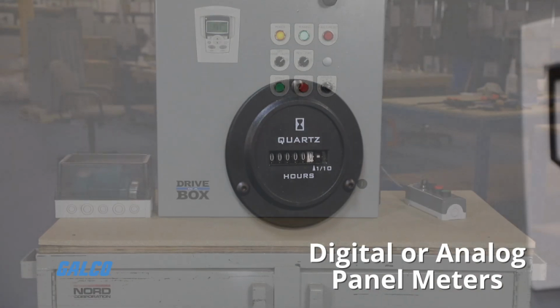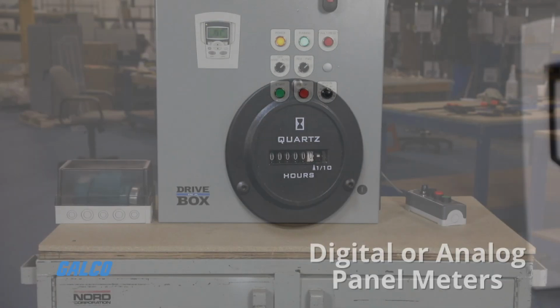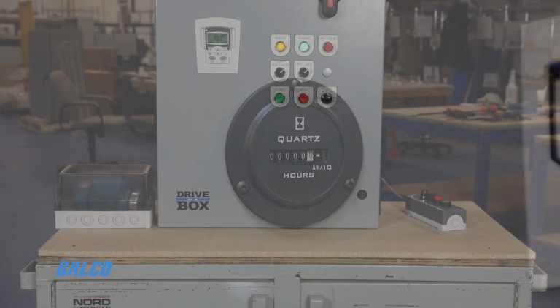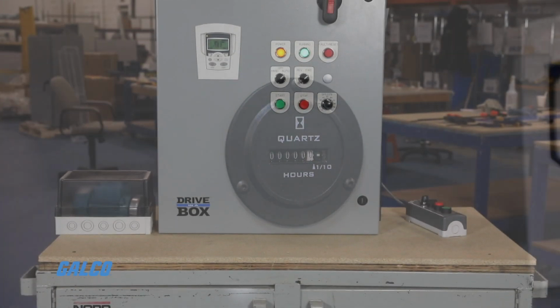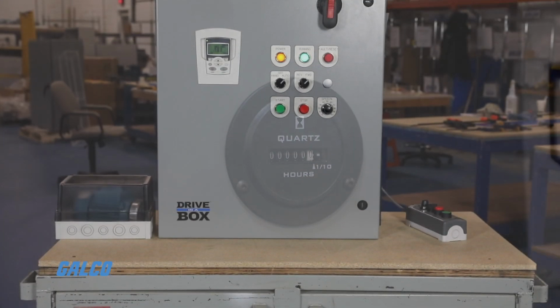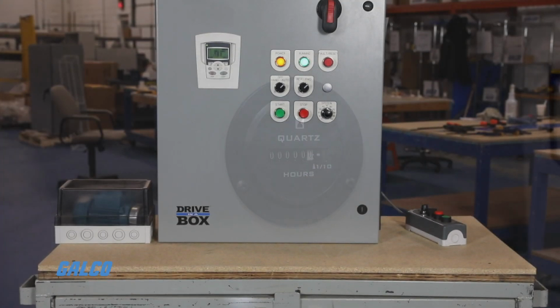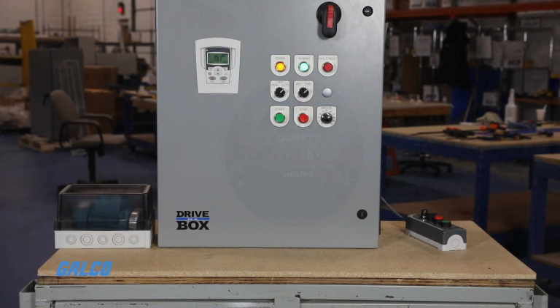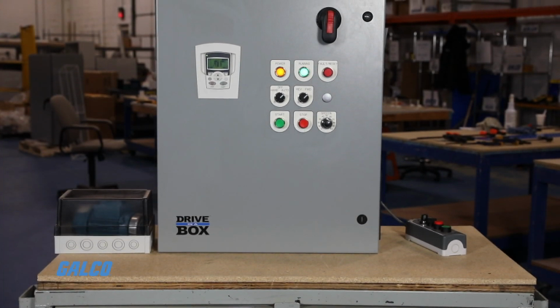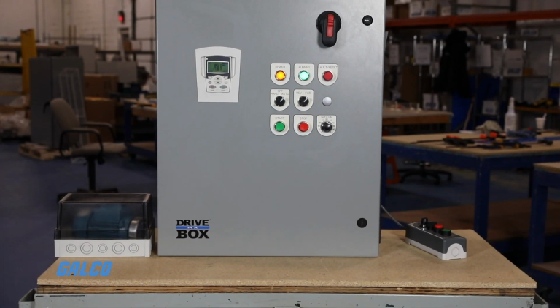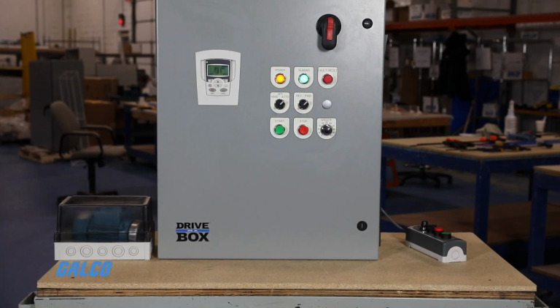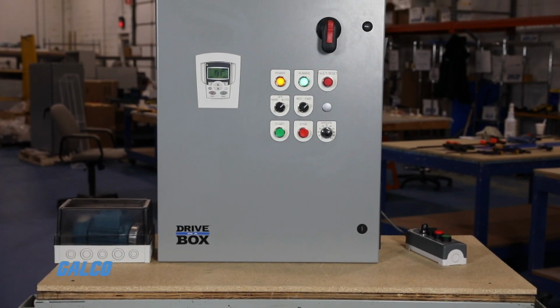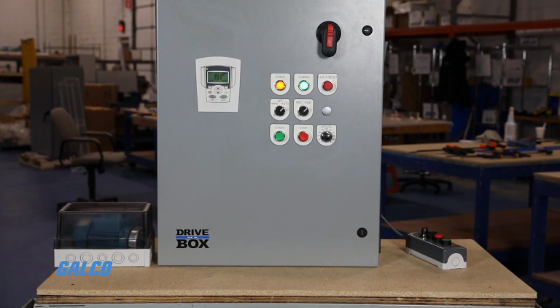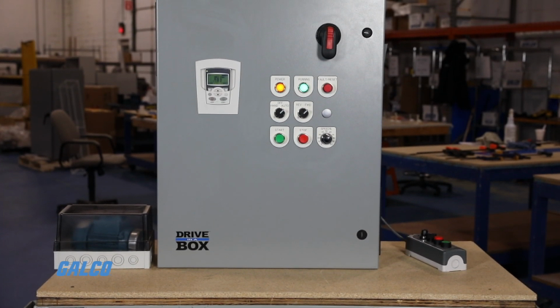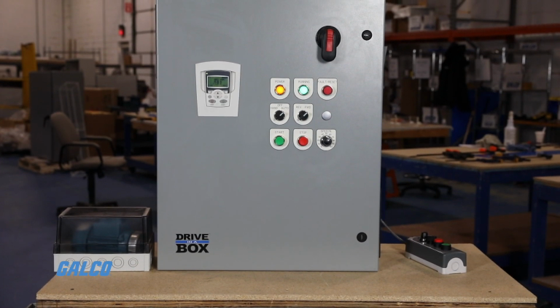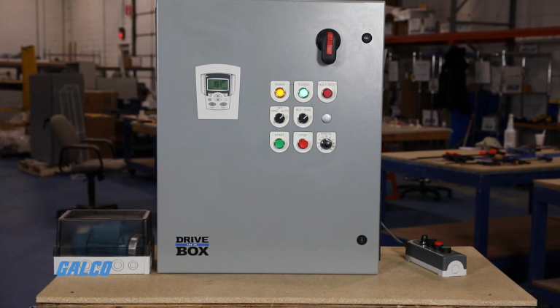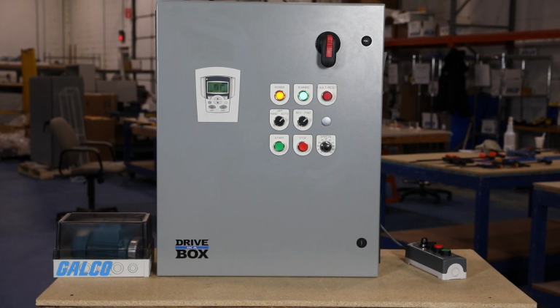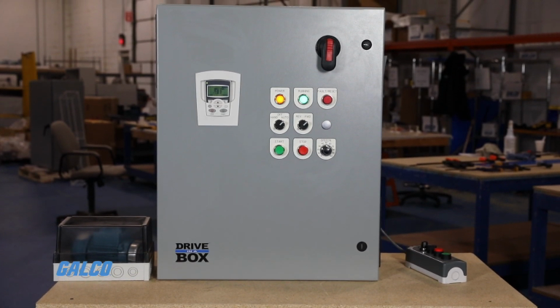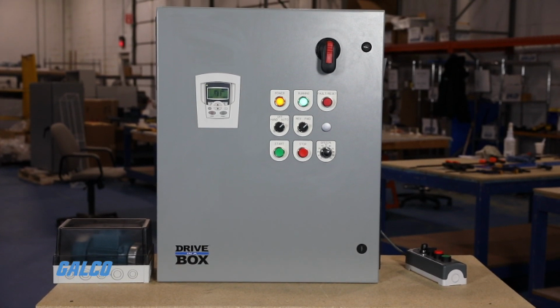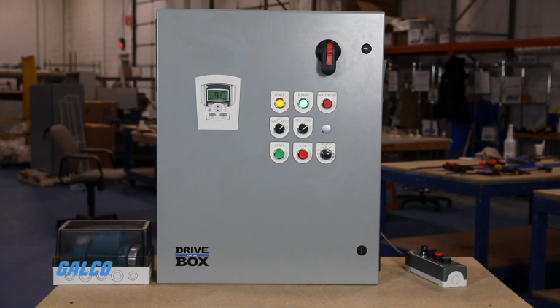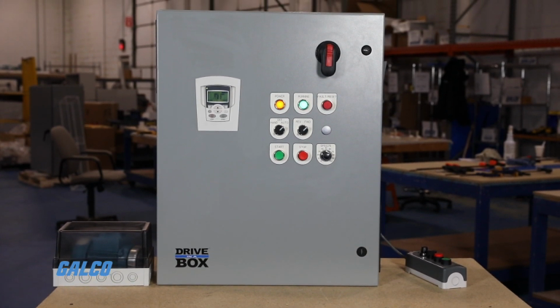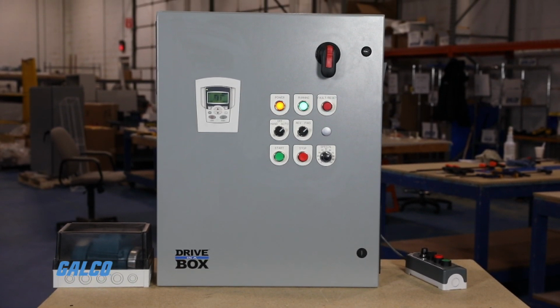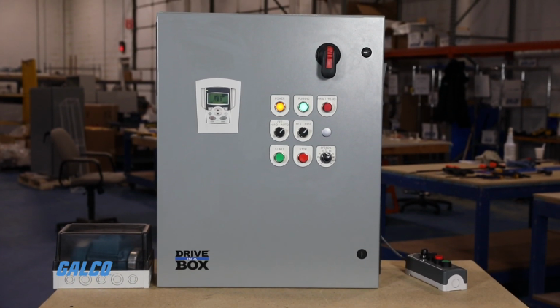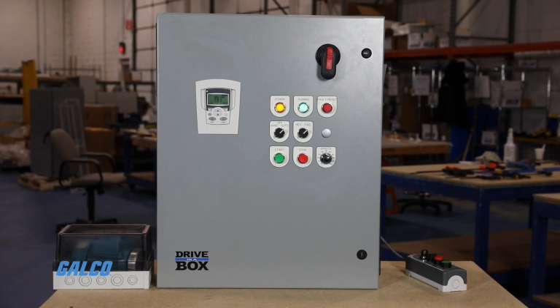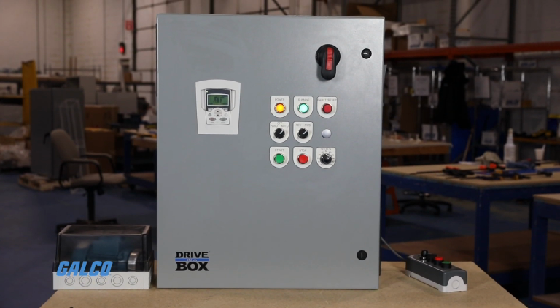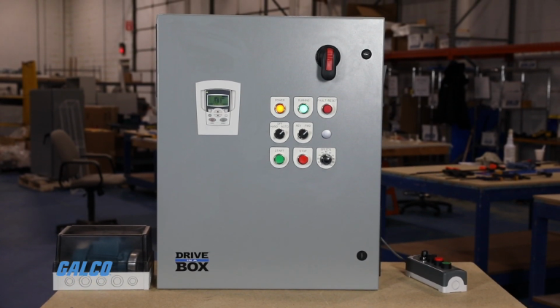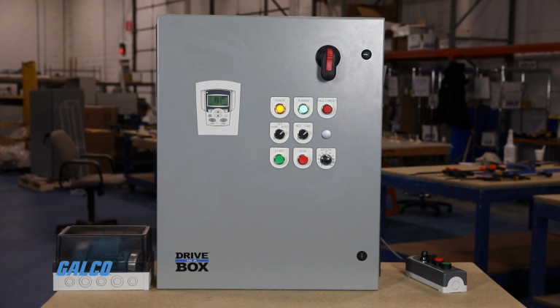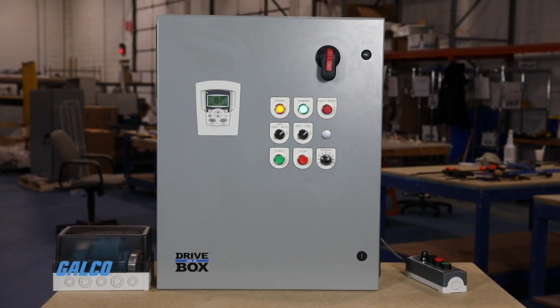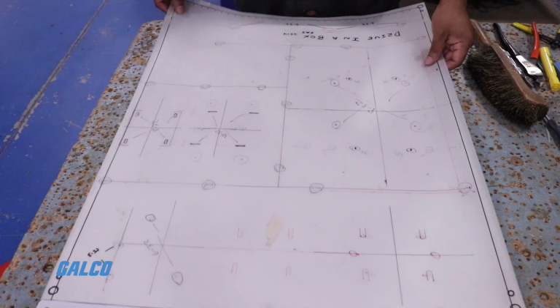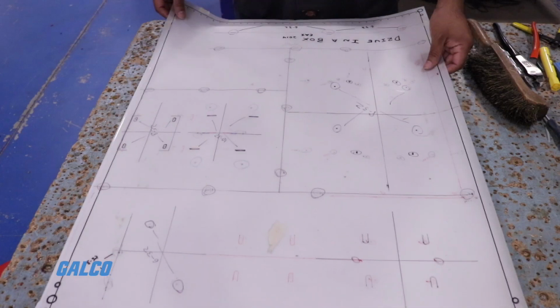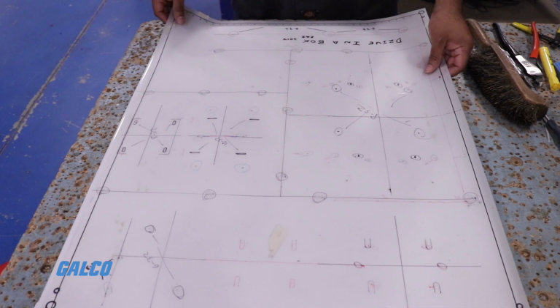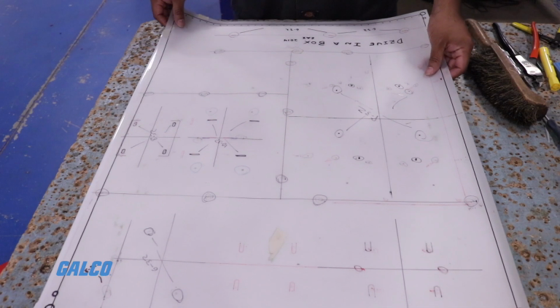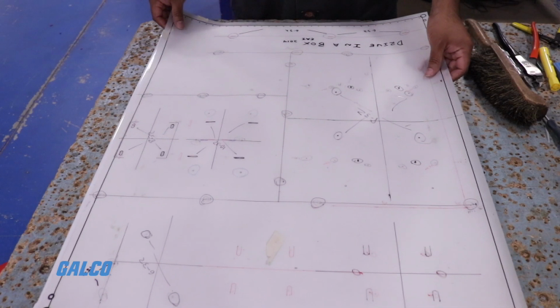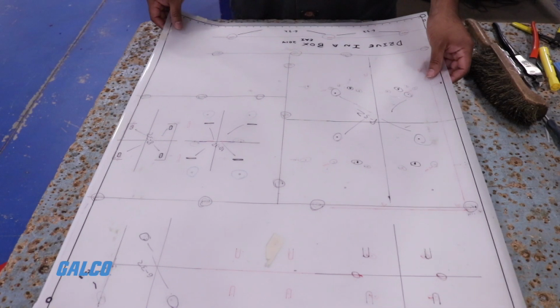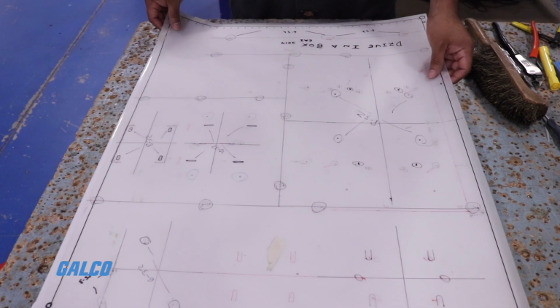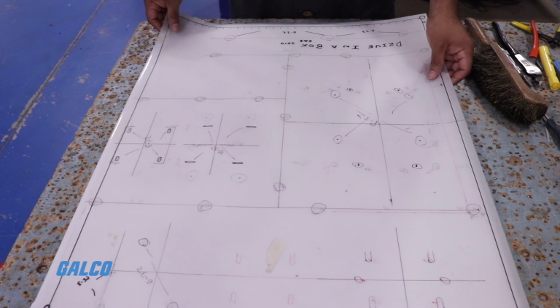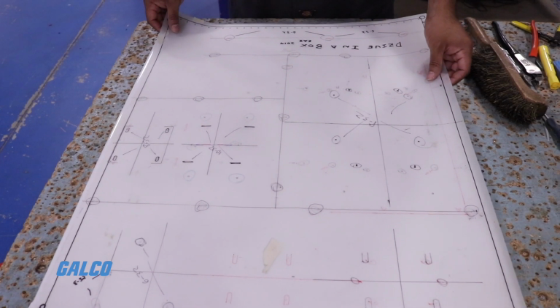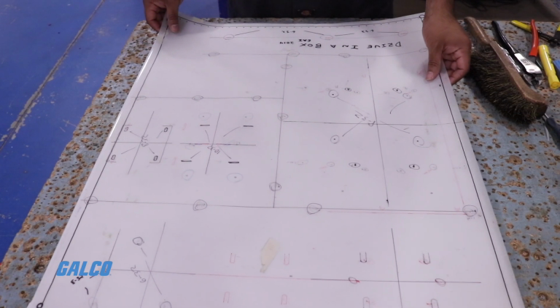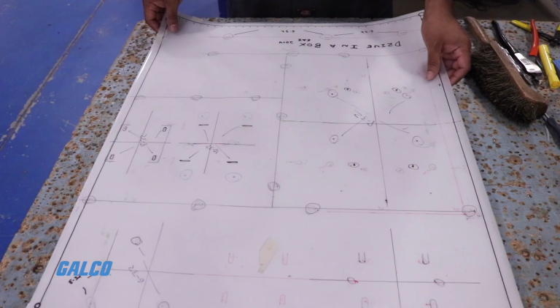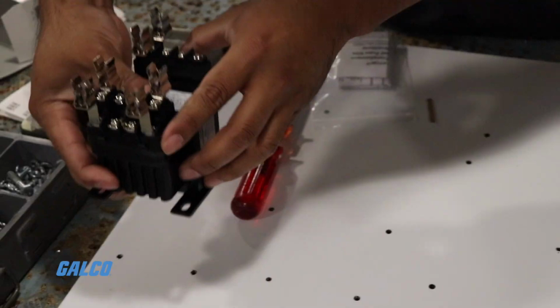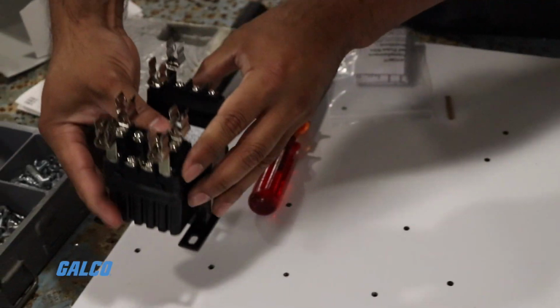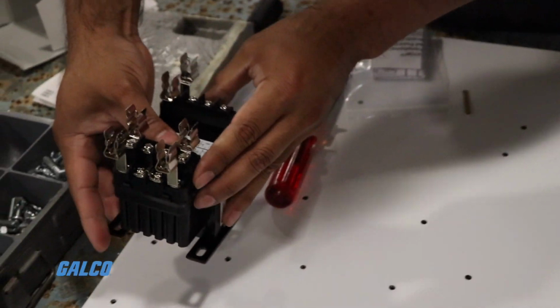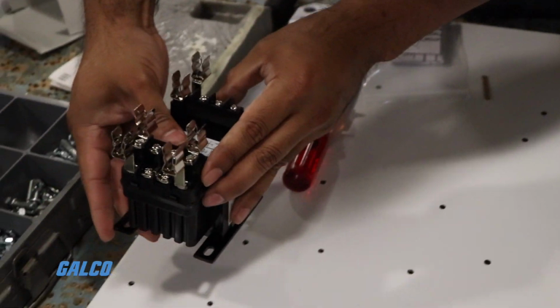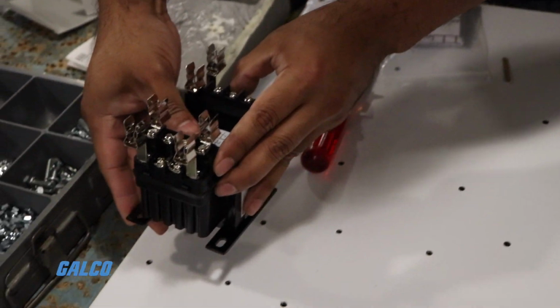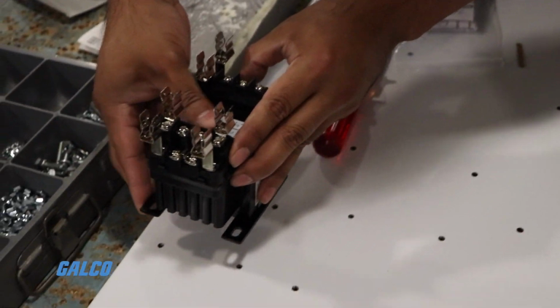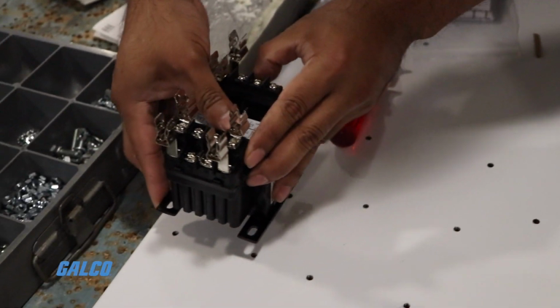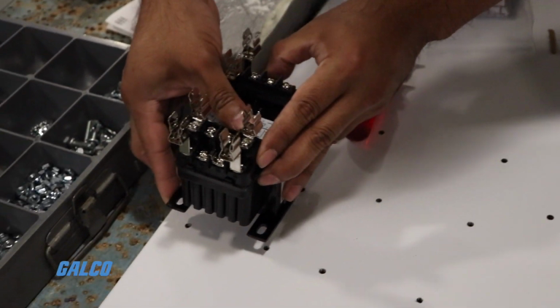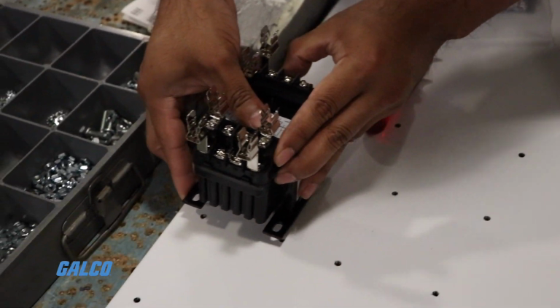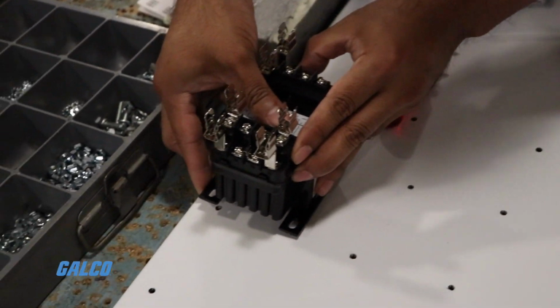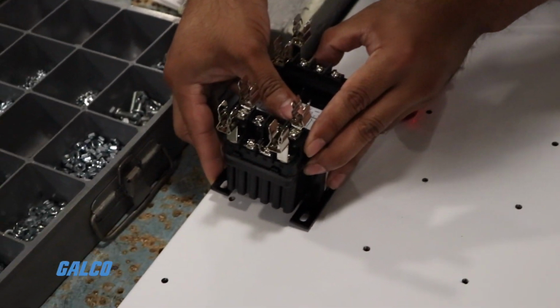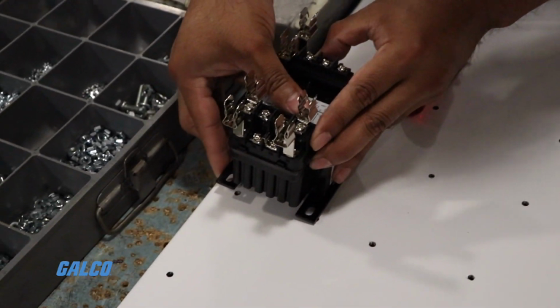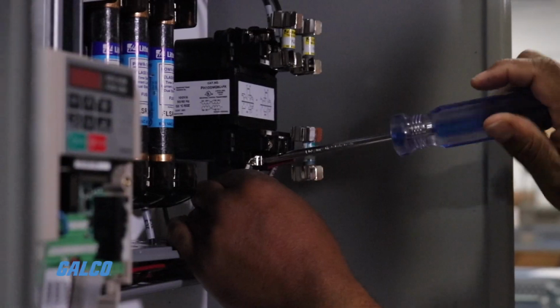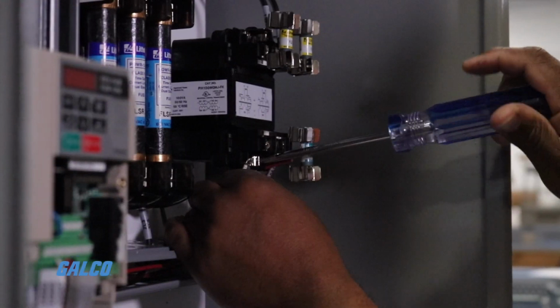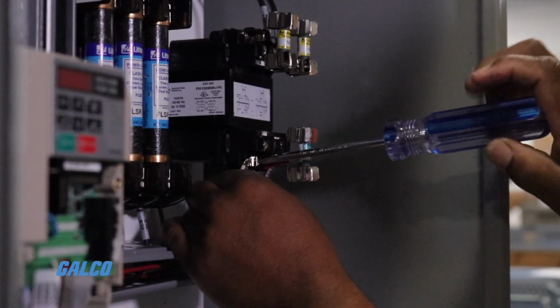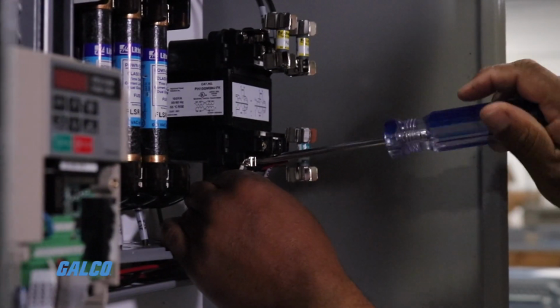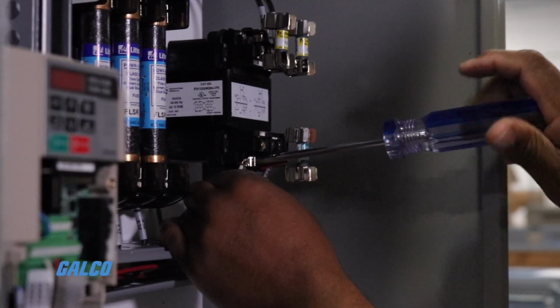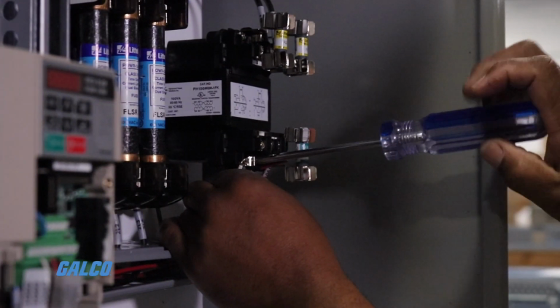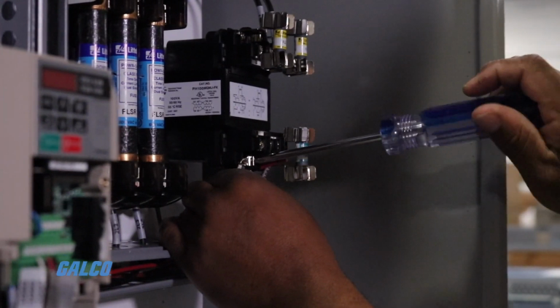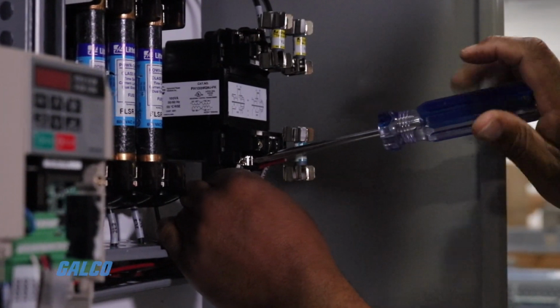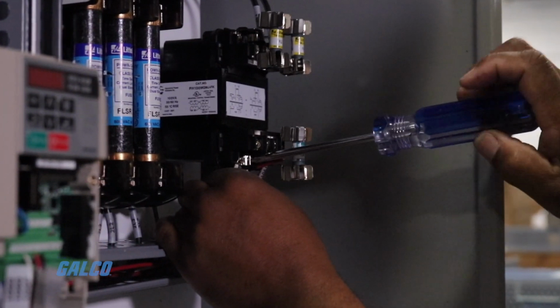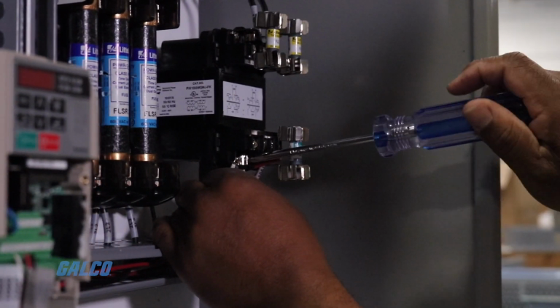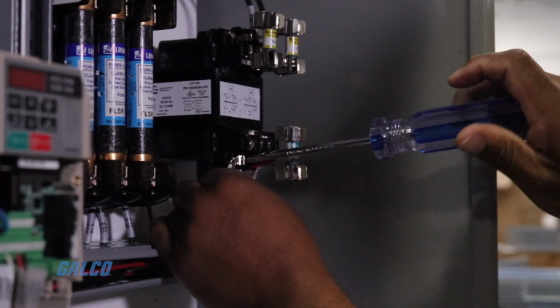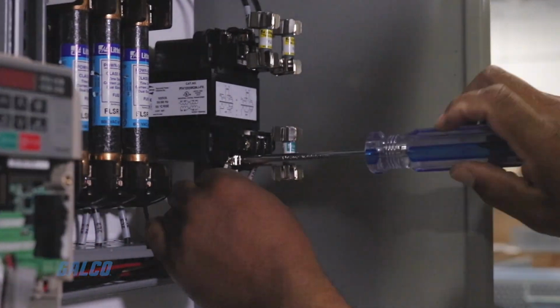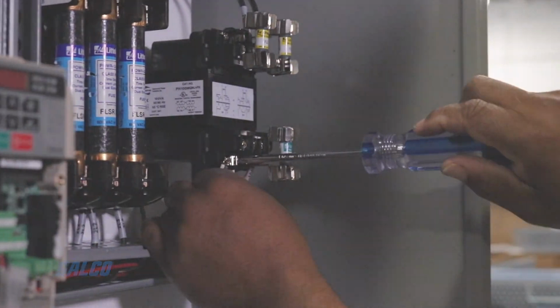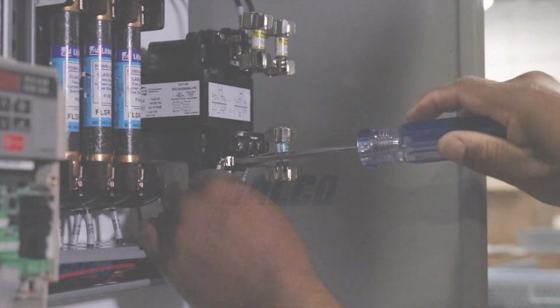To find a pre-engineered Drive in a Box or to have Galco customize a solution specific to your needs, visit our website today.